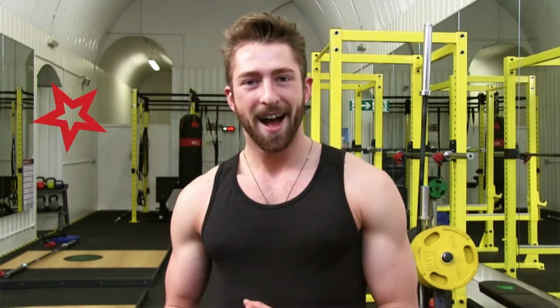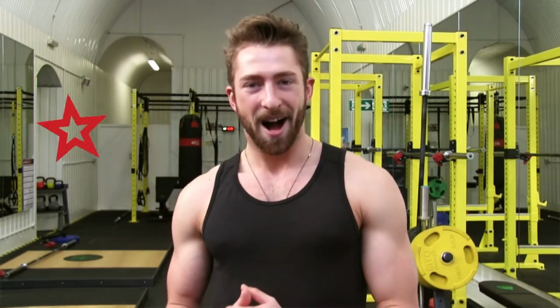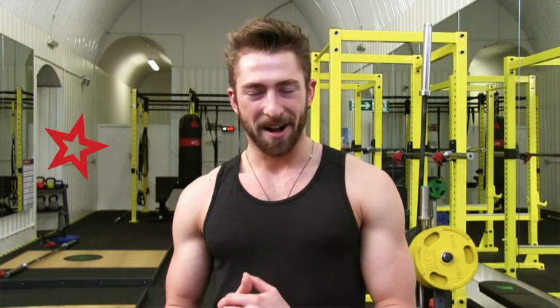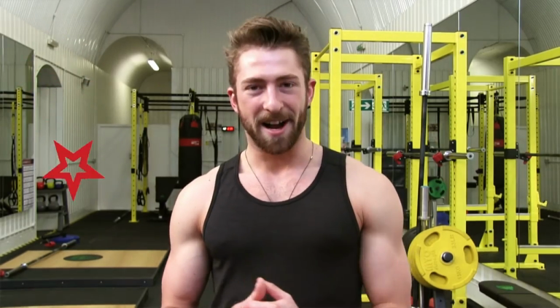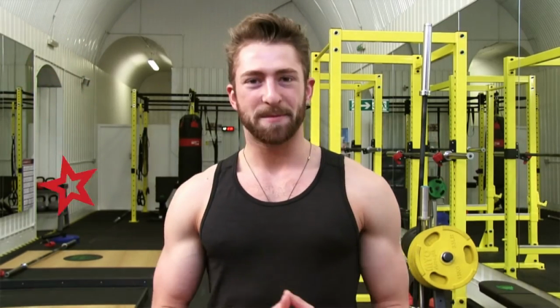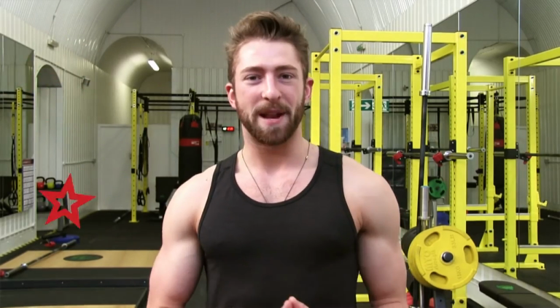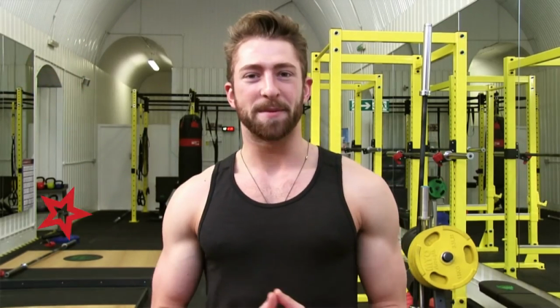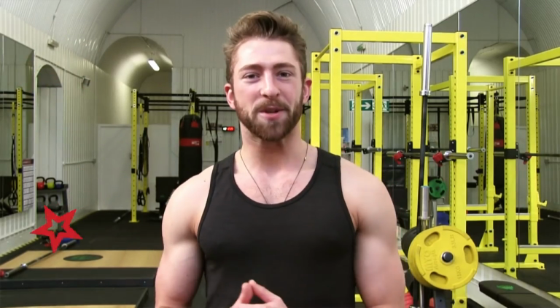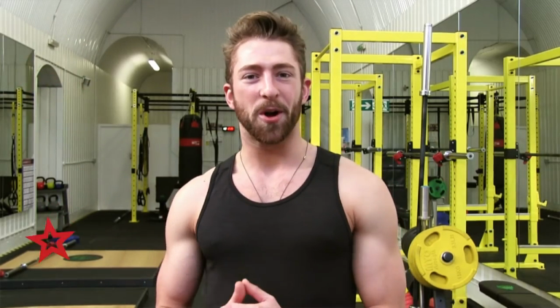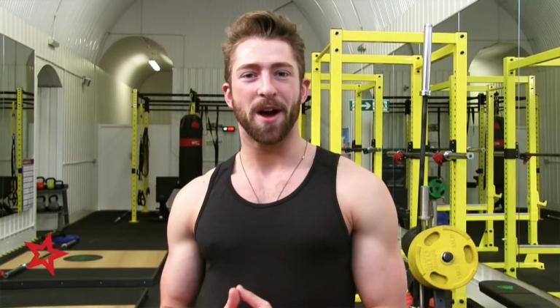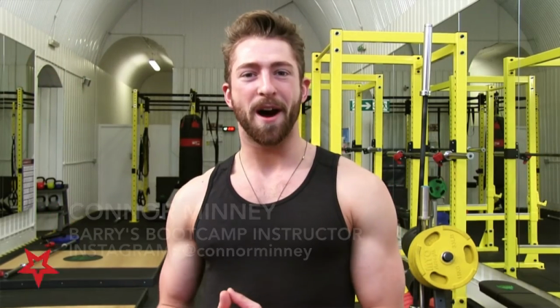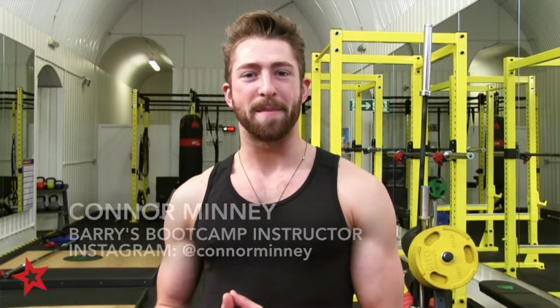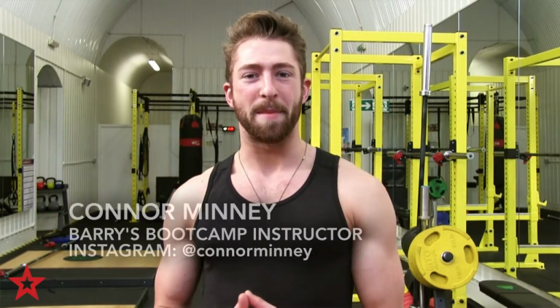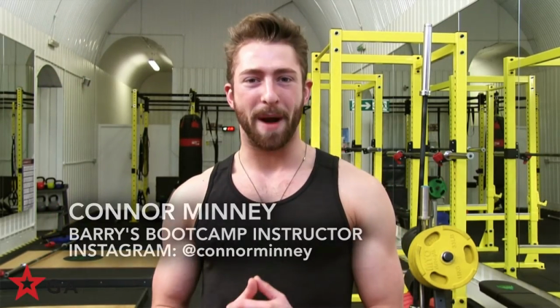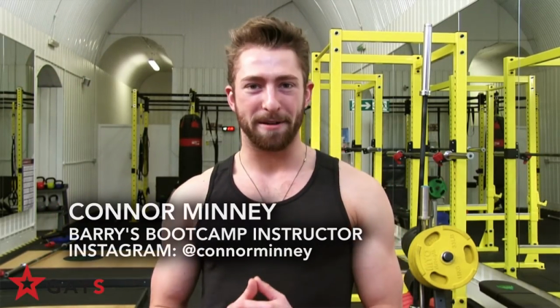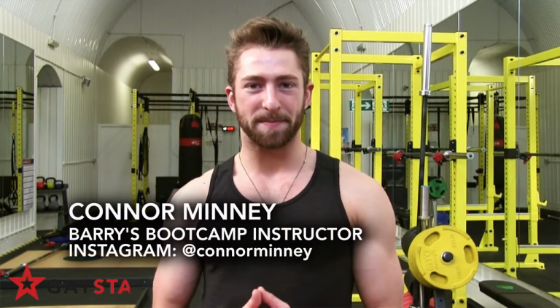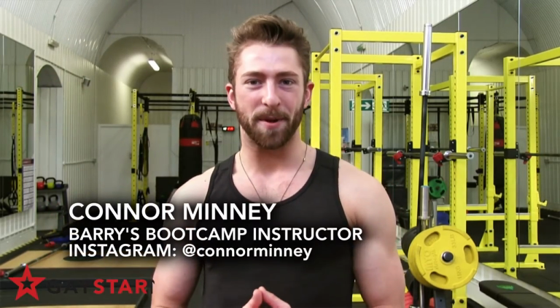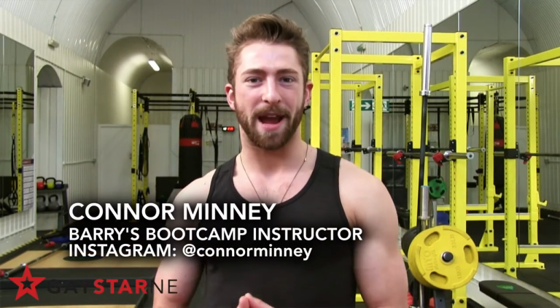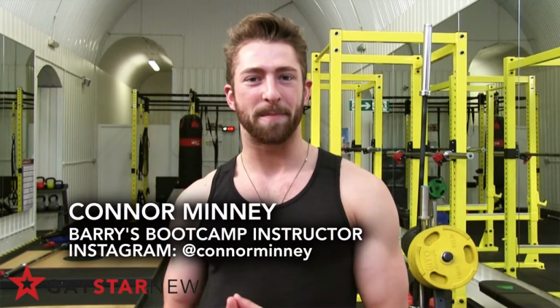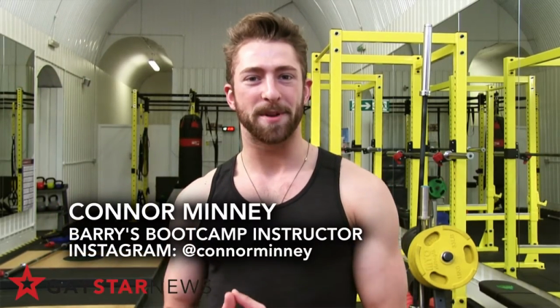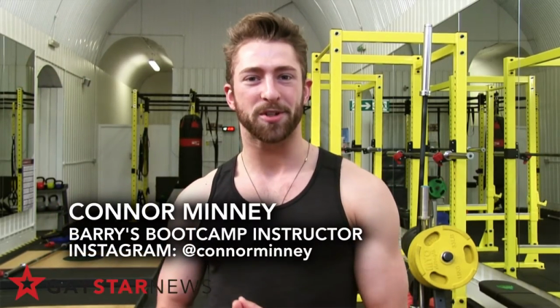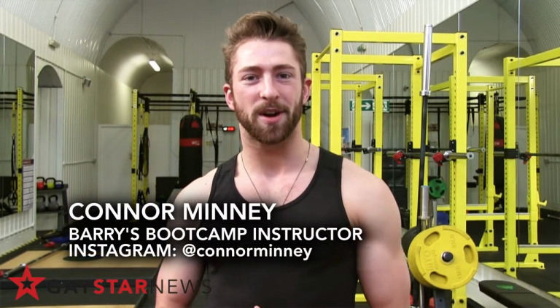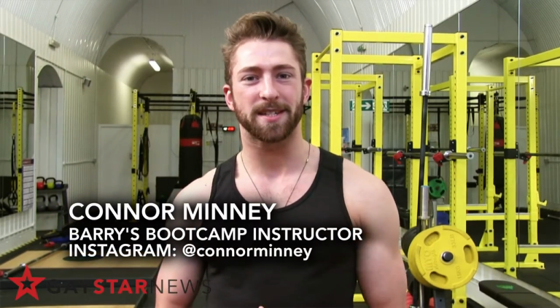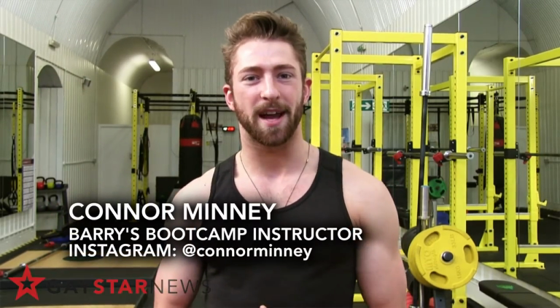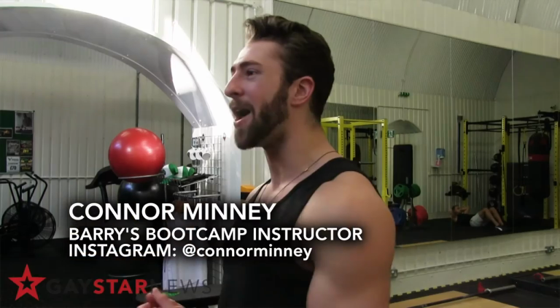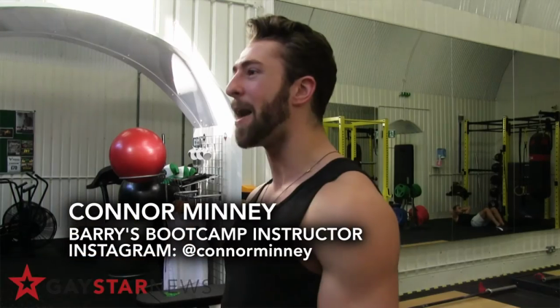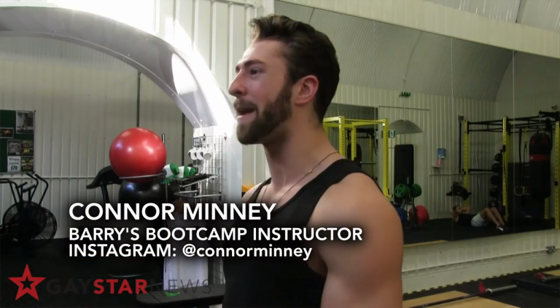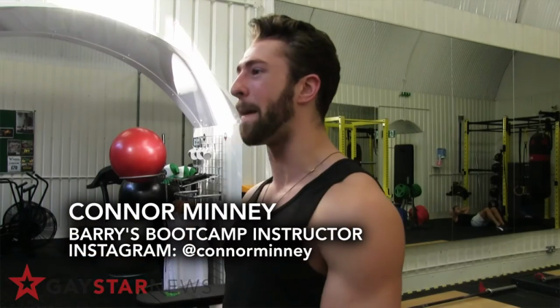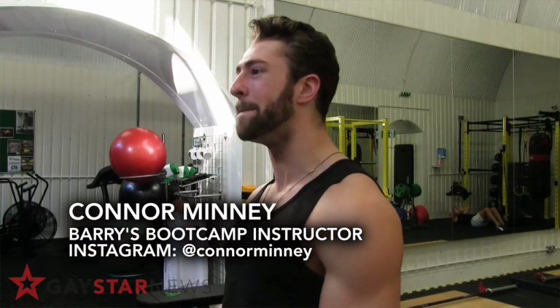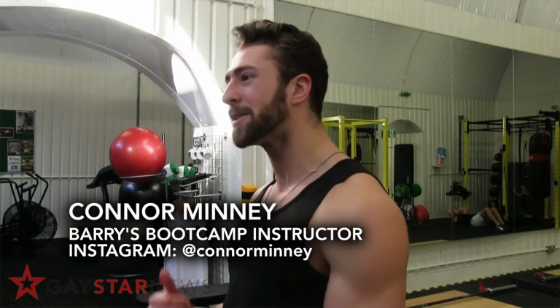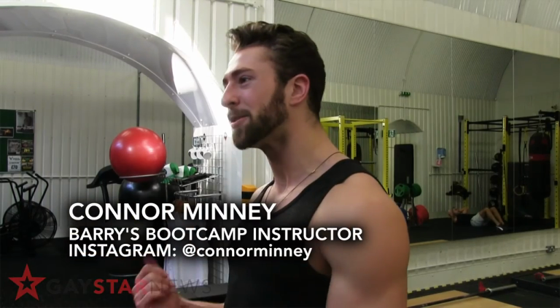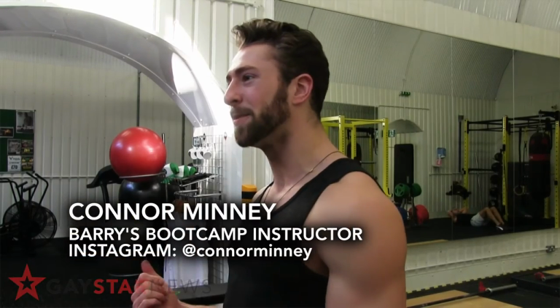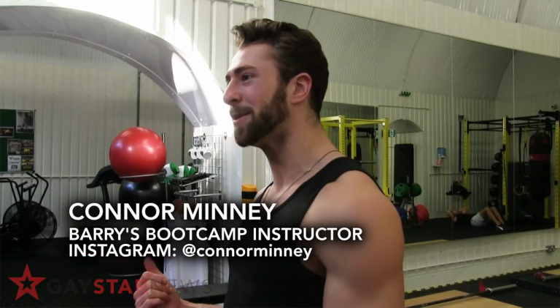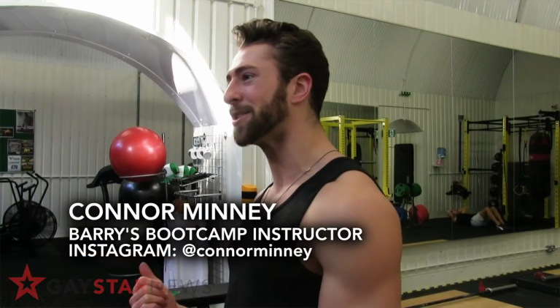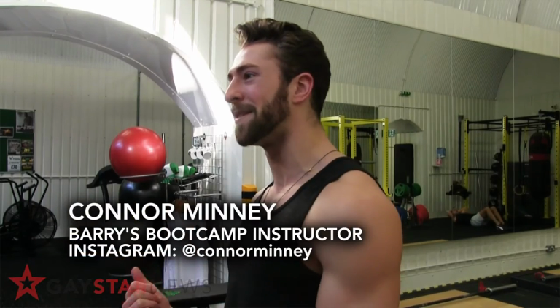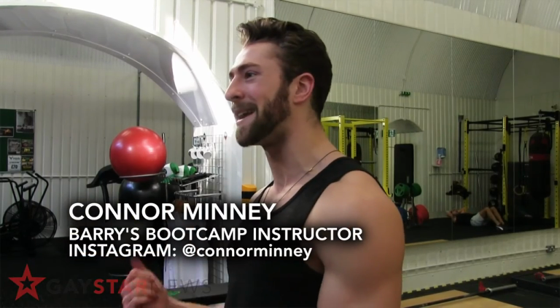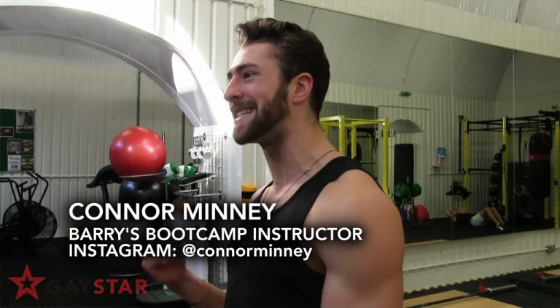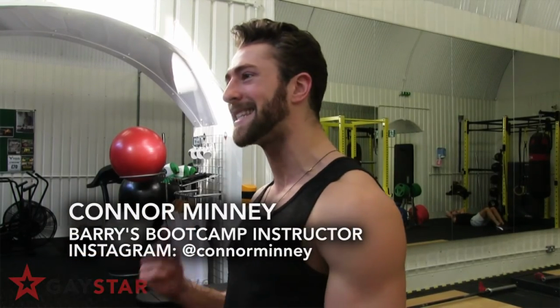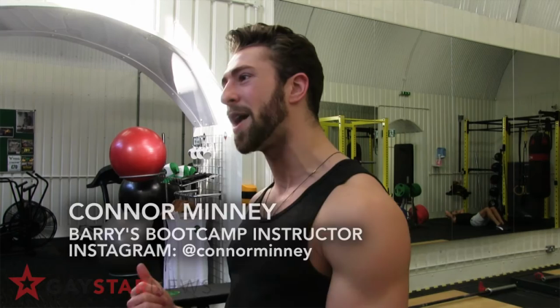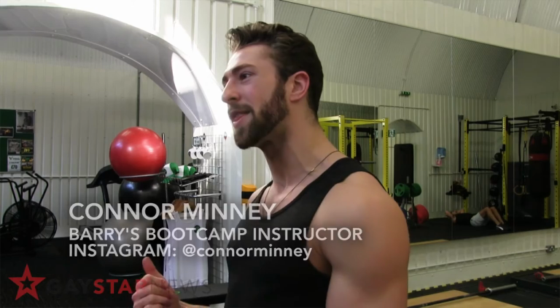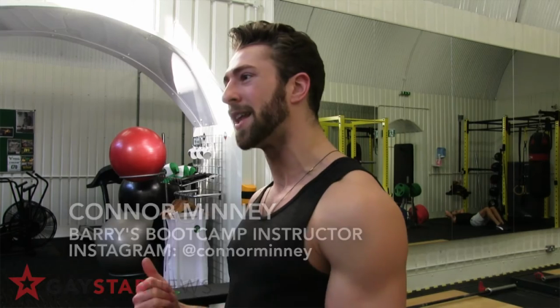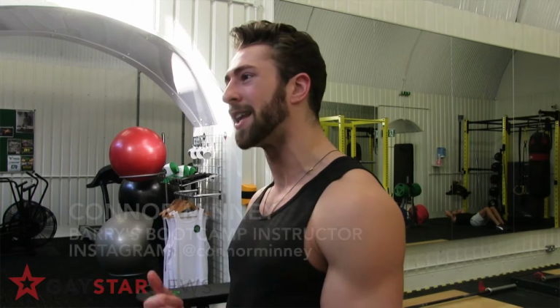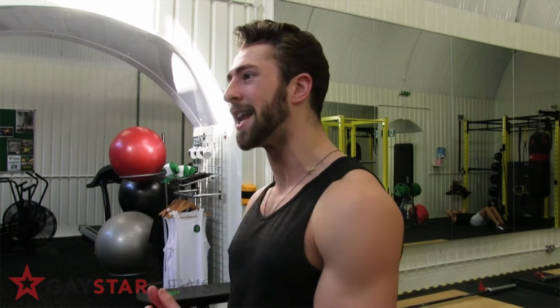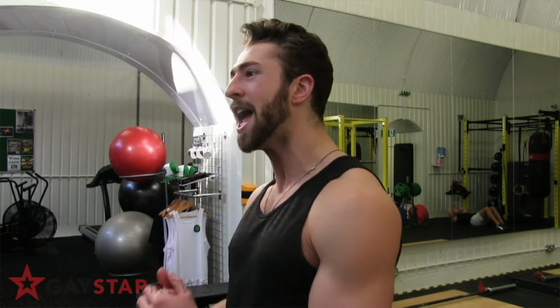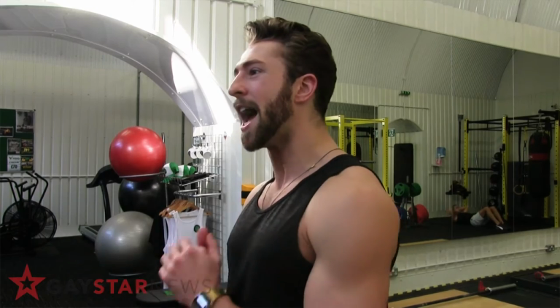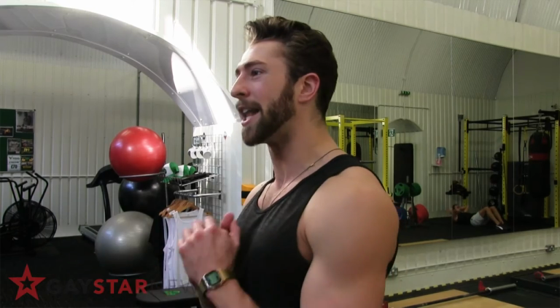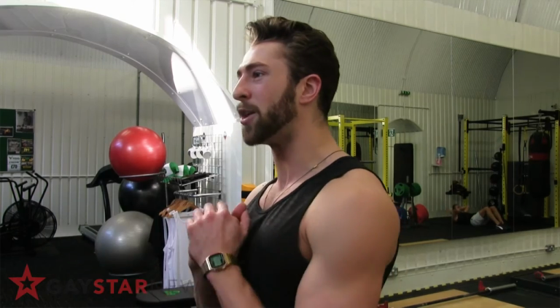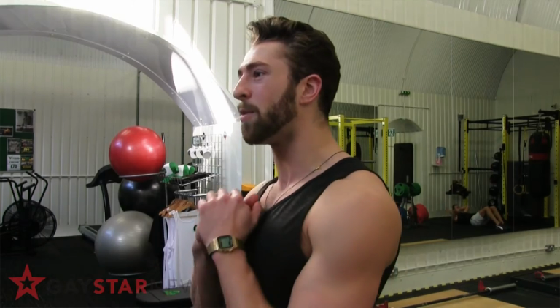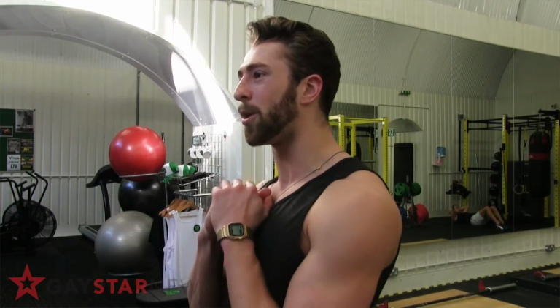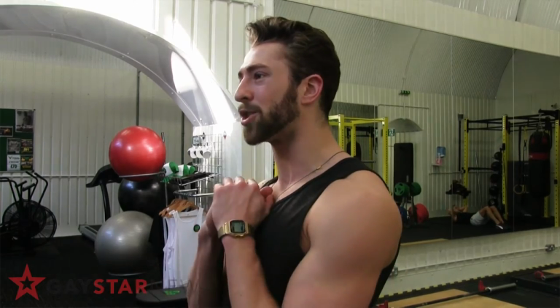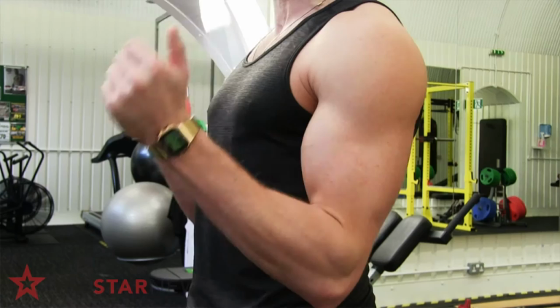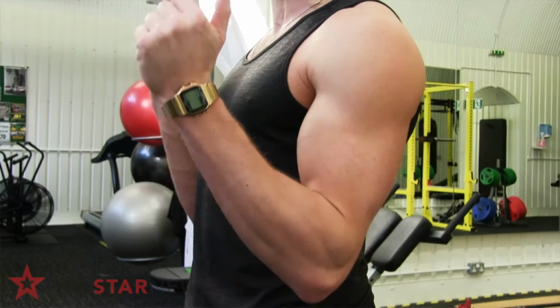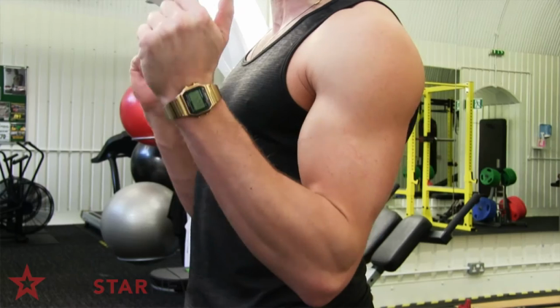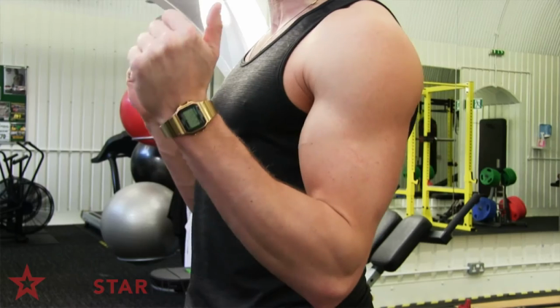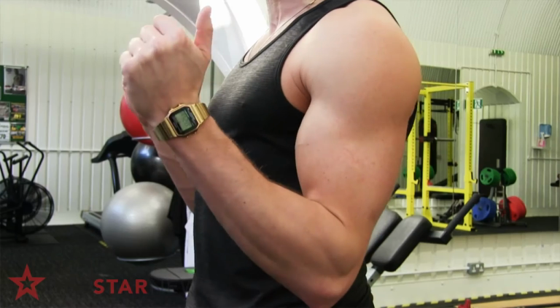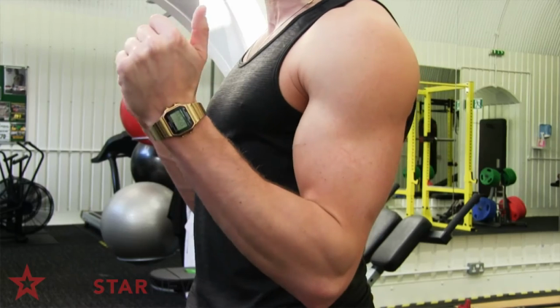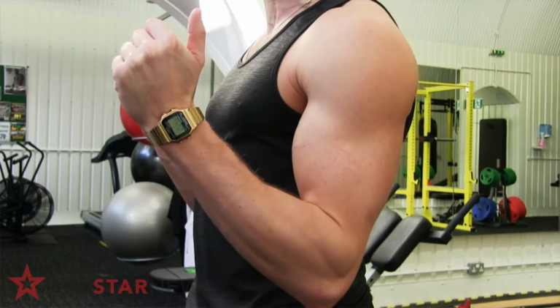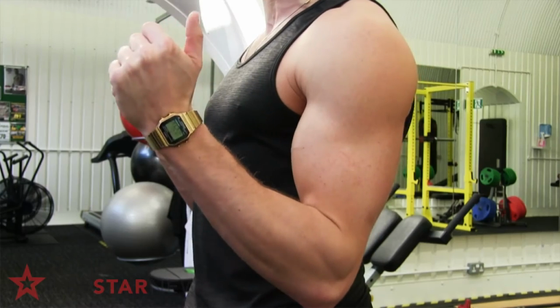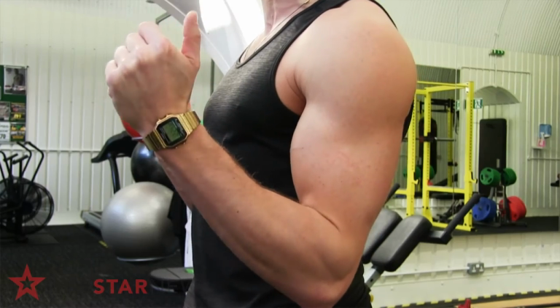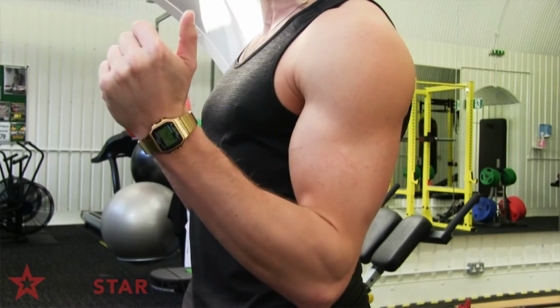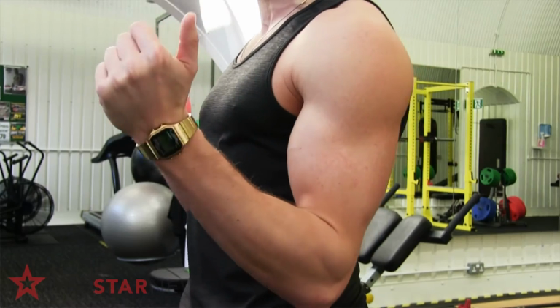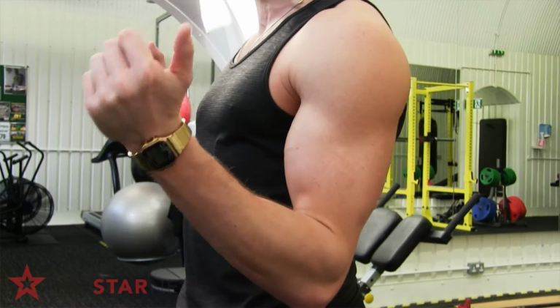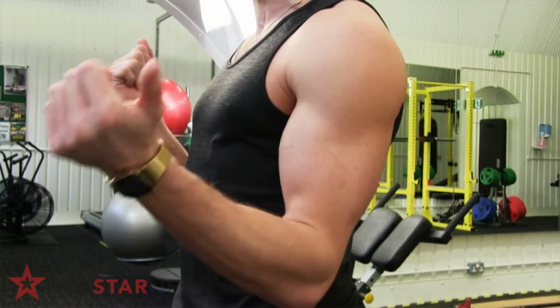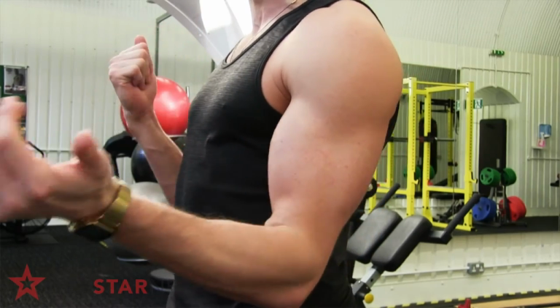Hi guys, my name is Connor. I'm a Barry's Boot Camp instructor and I'm here at Muscleball Gym in South London, and you're watching Fitness Friday for Gay Star News.